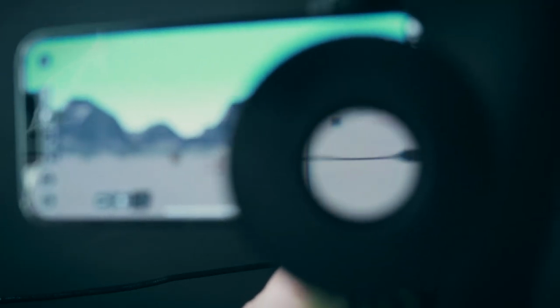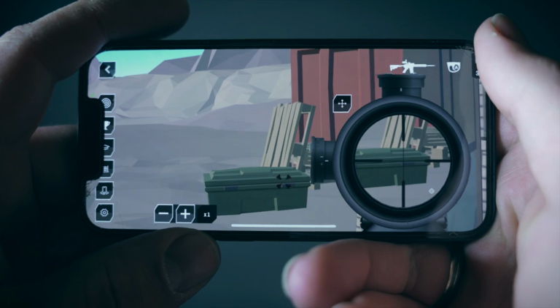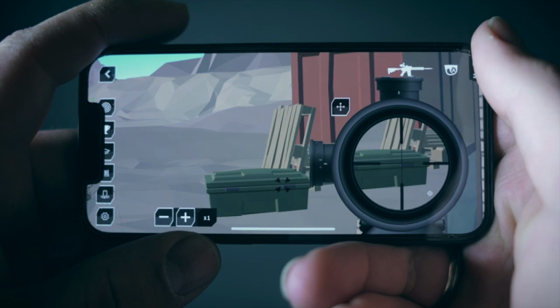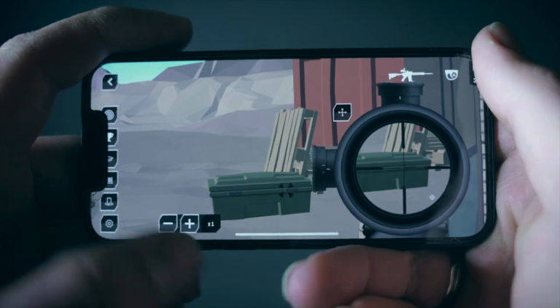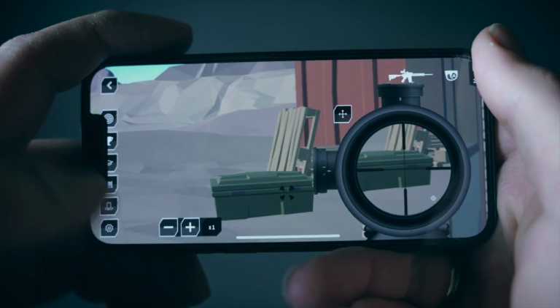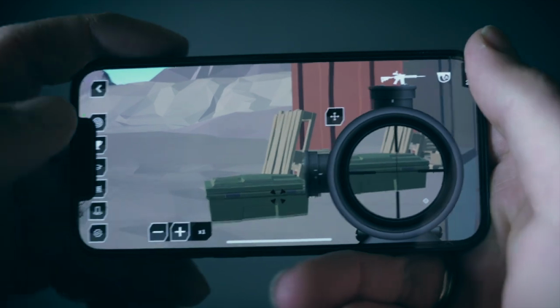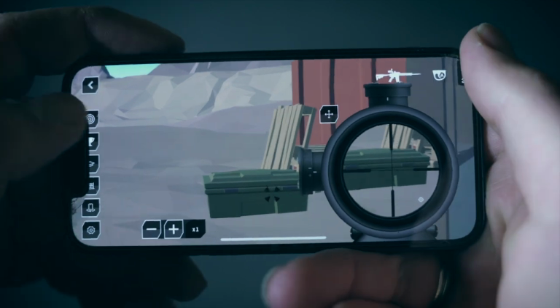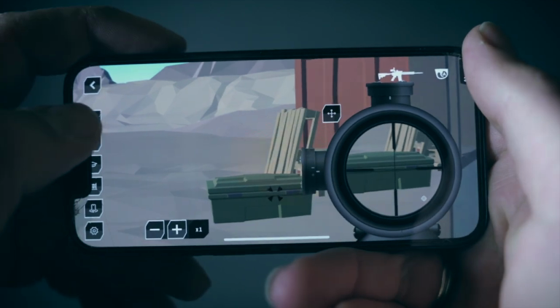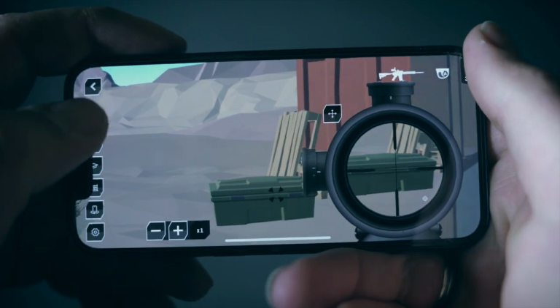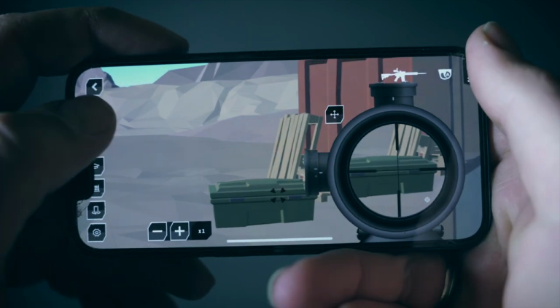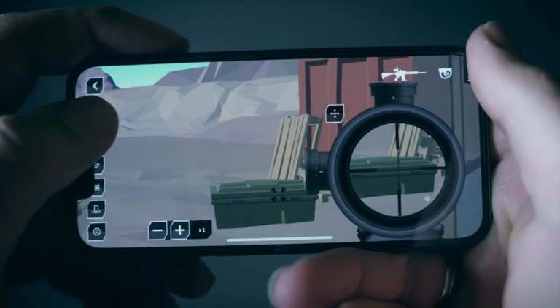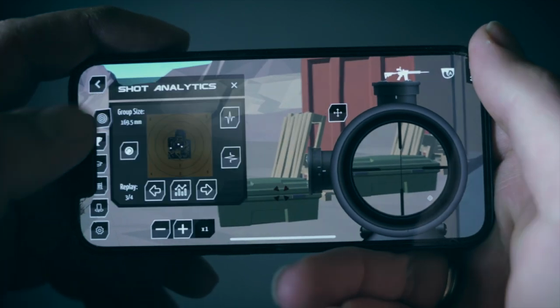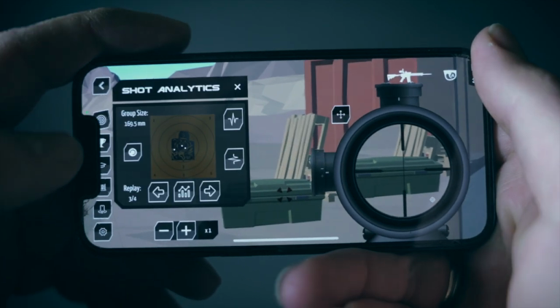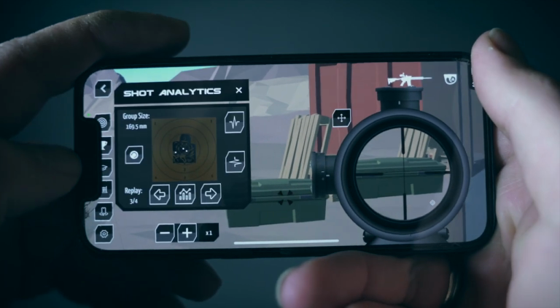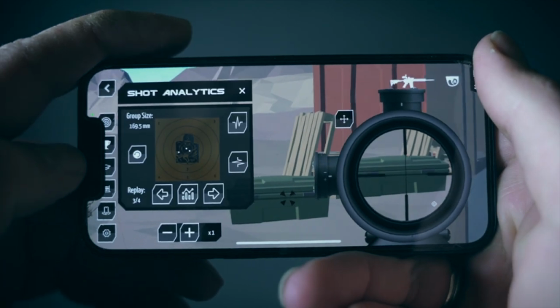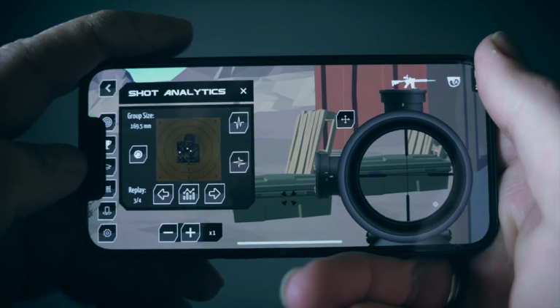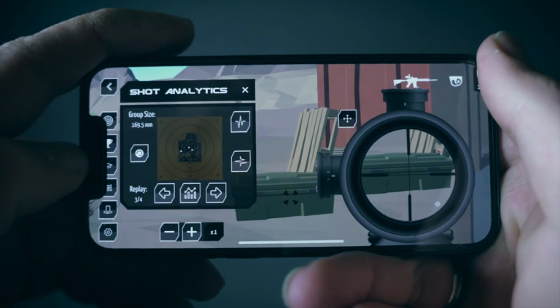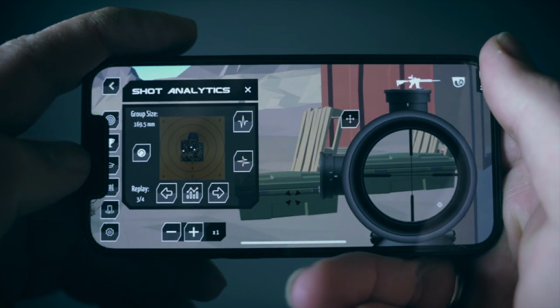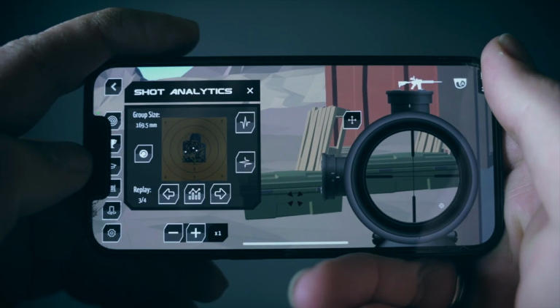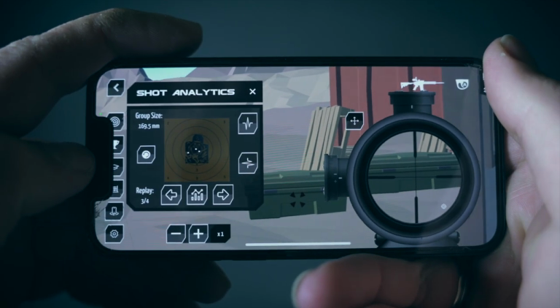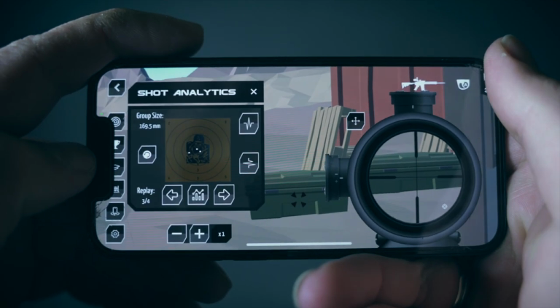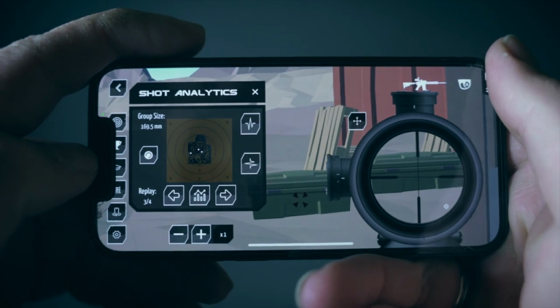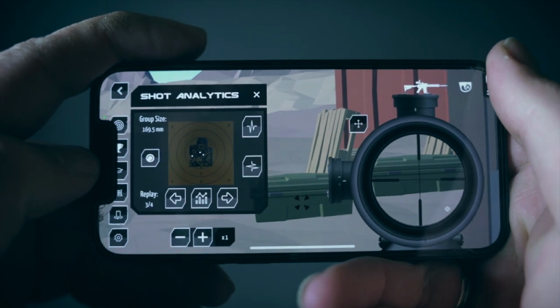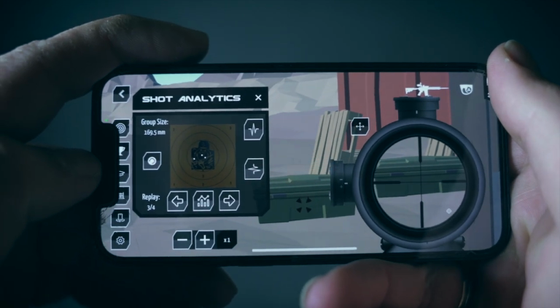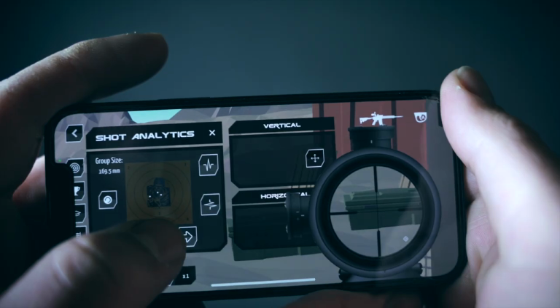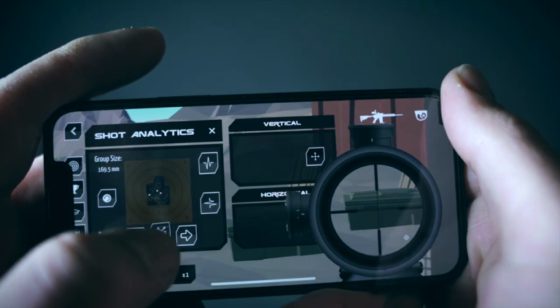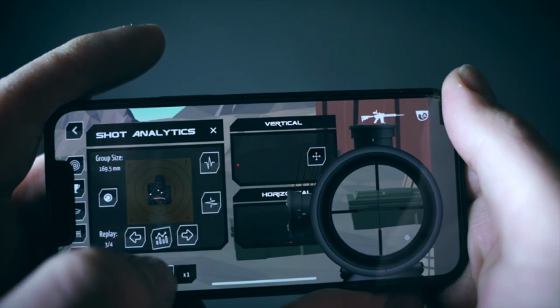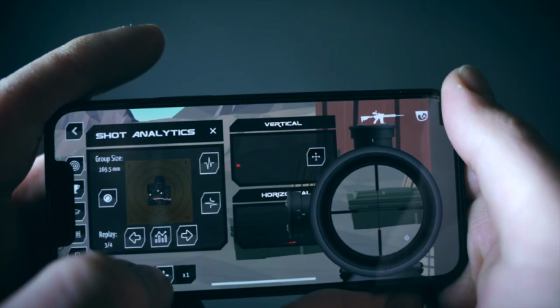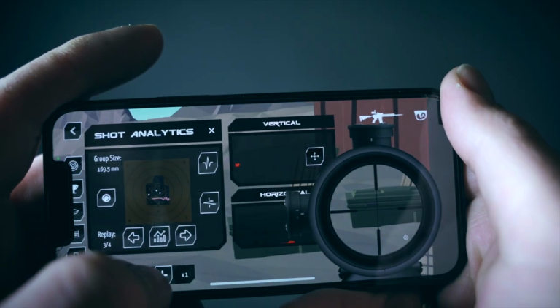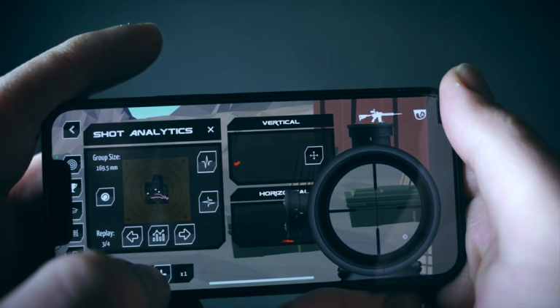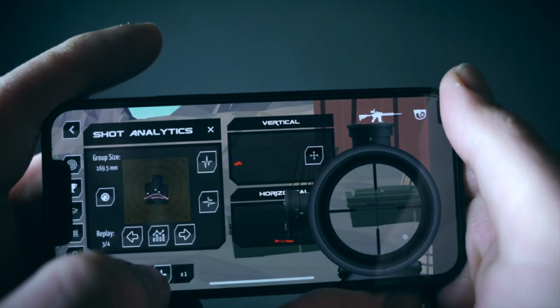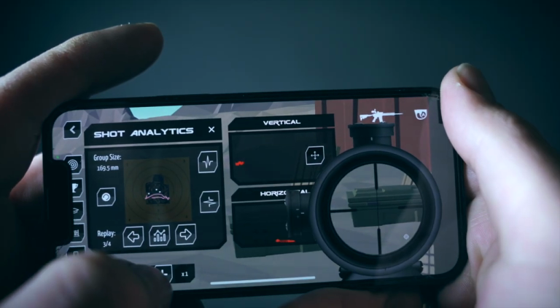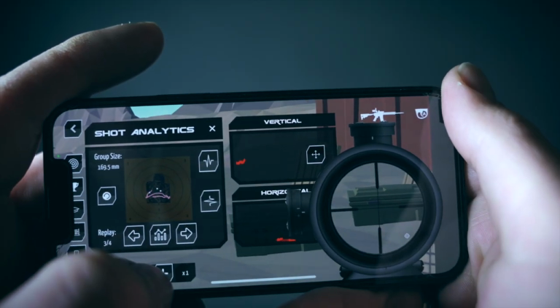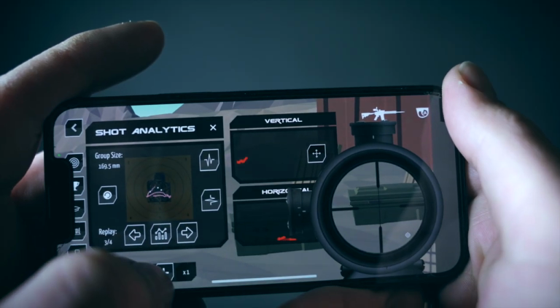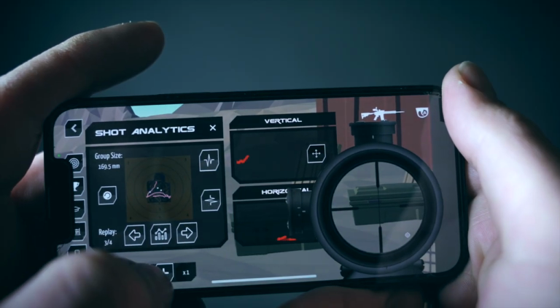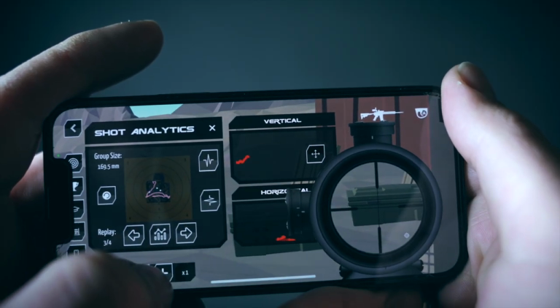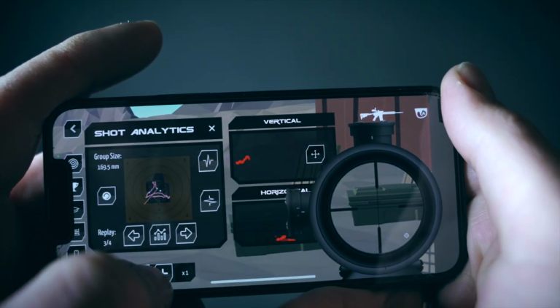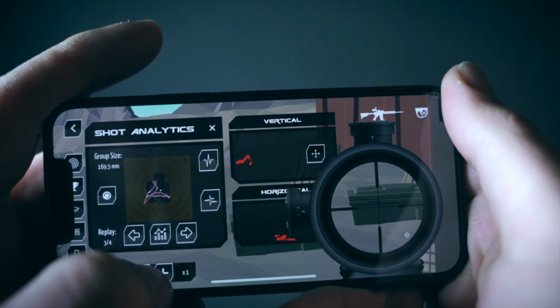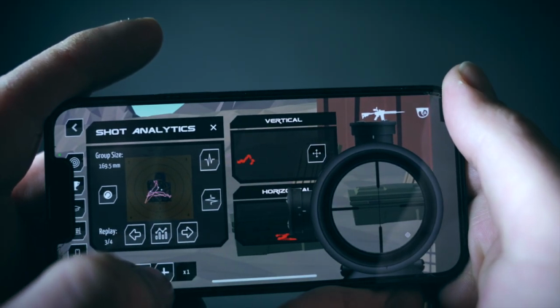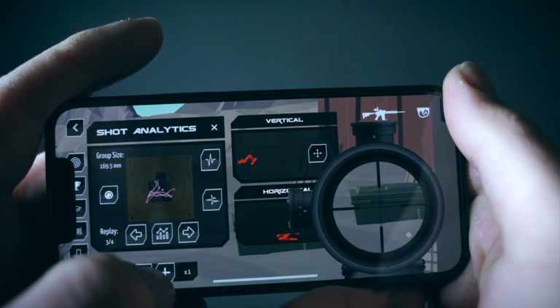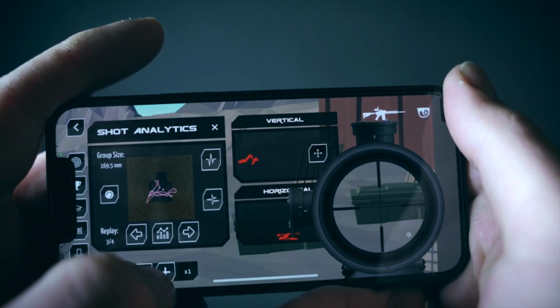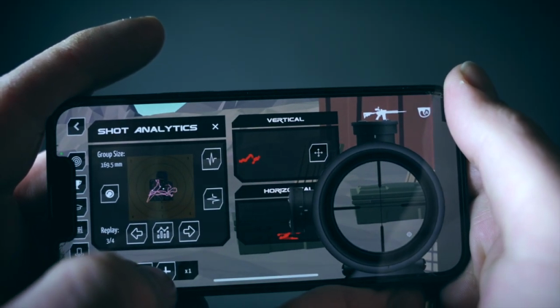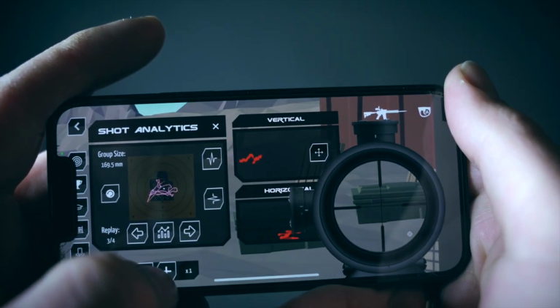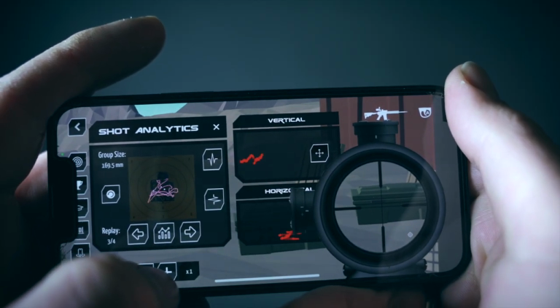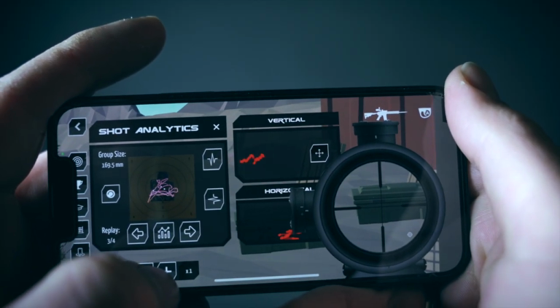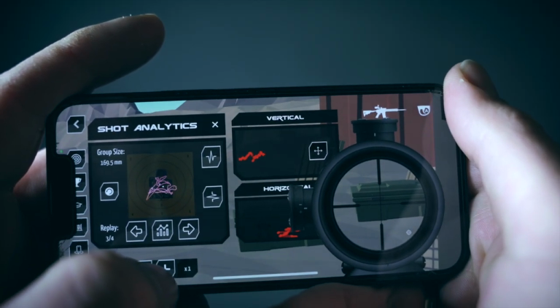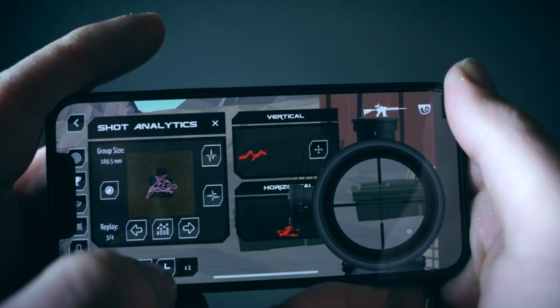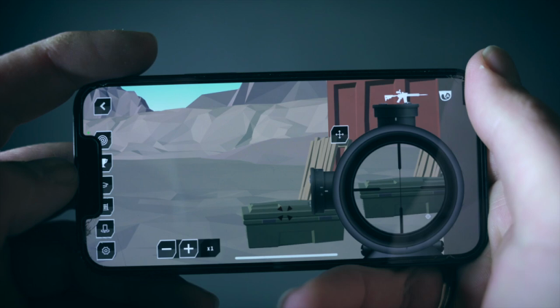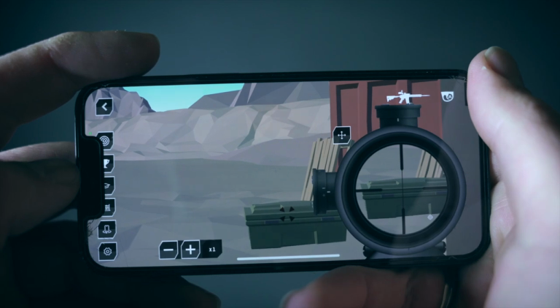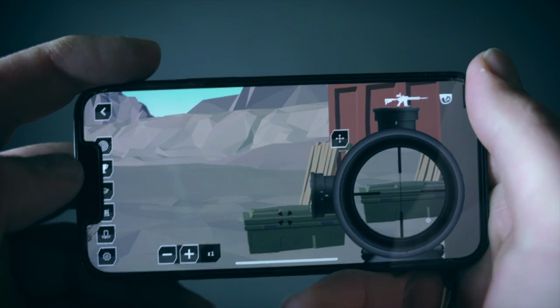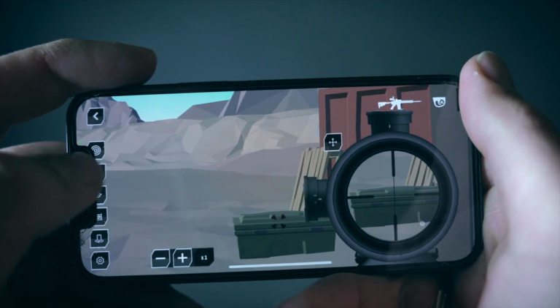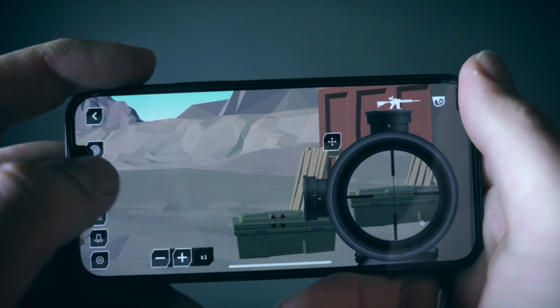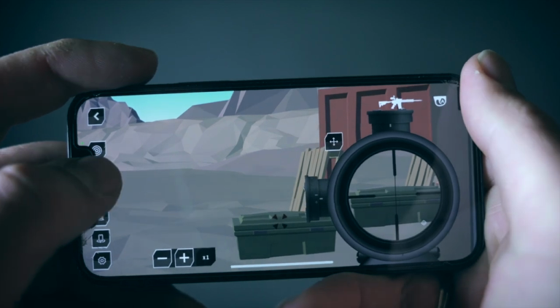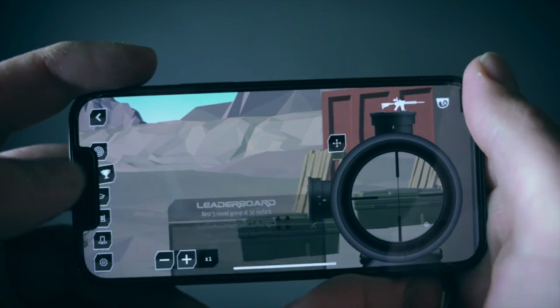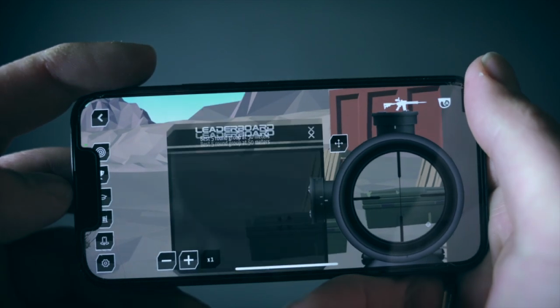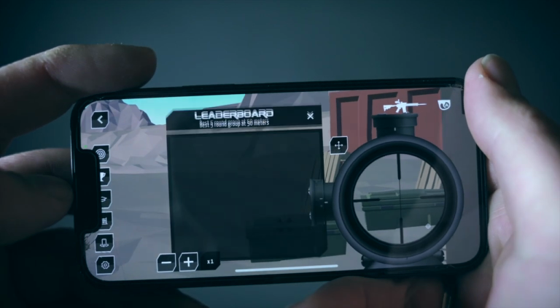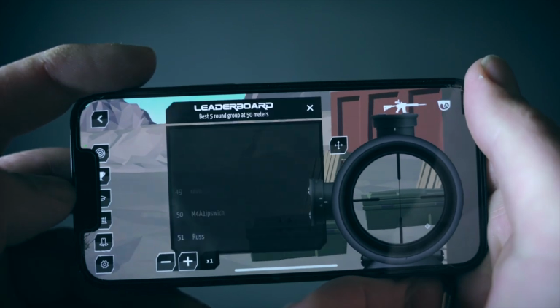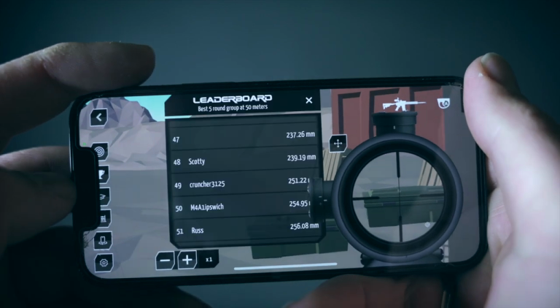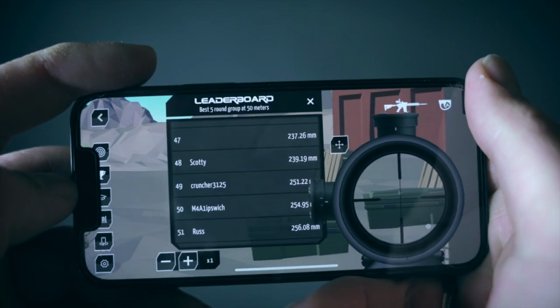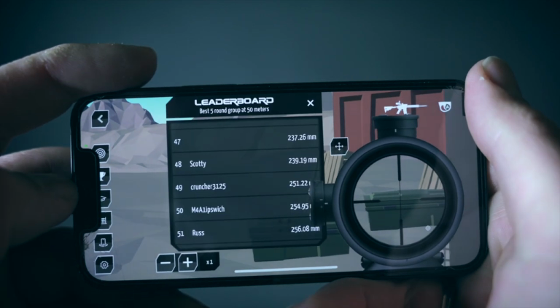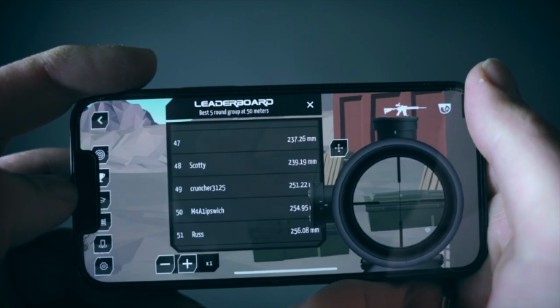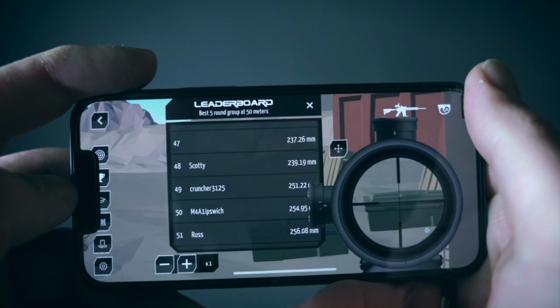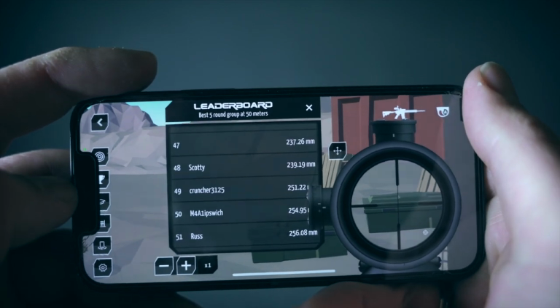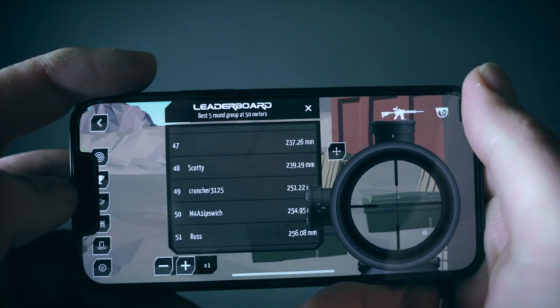At any time, you can check out your shot analytics. You can also access the leaderboards.